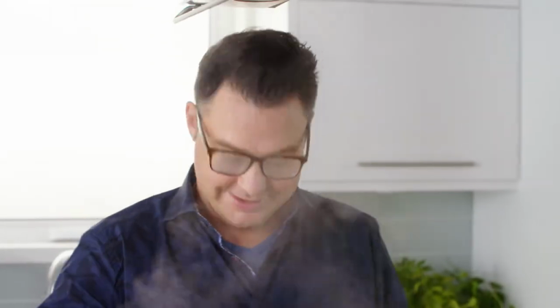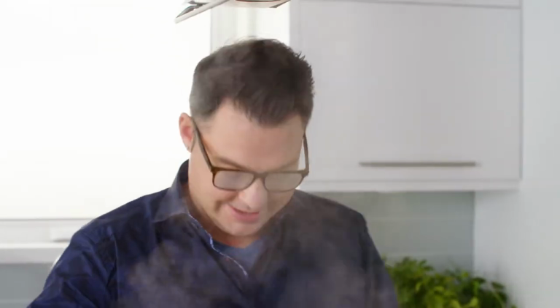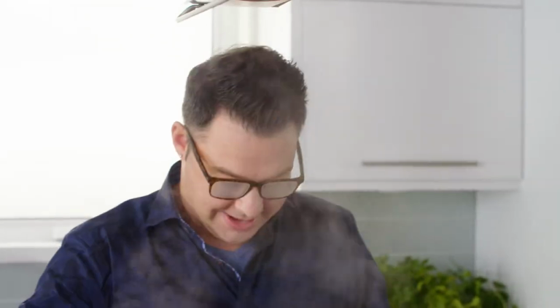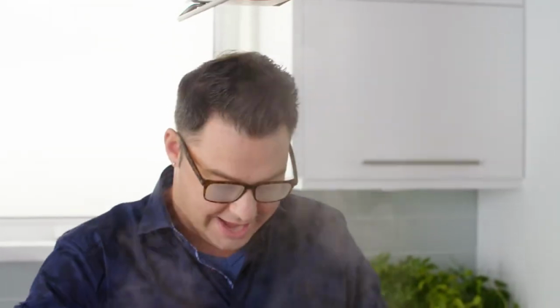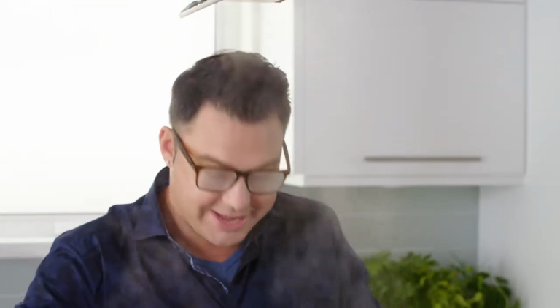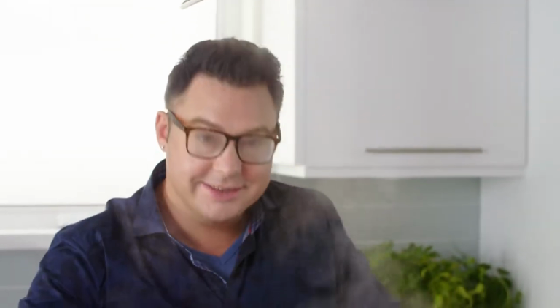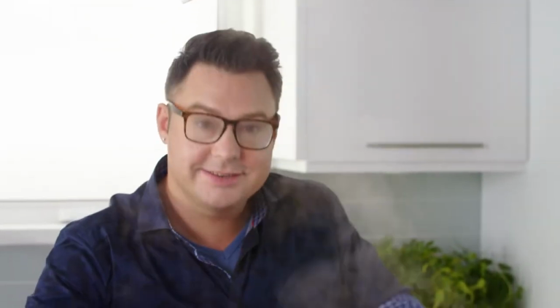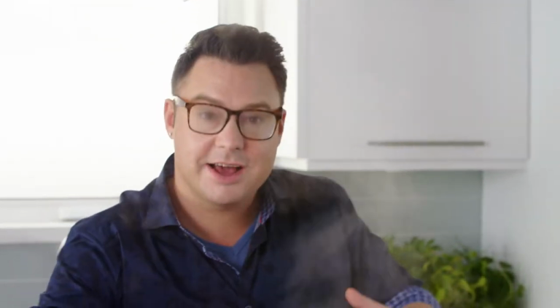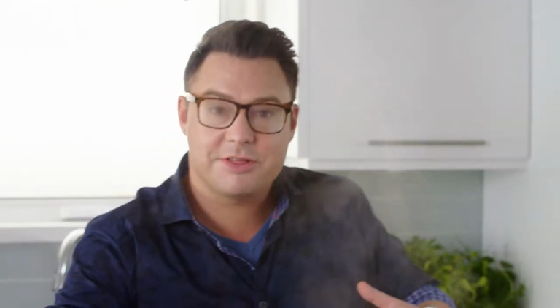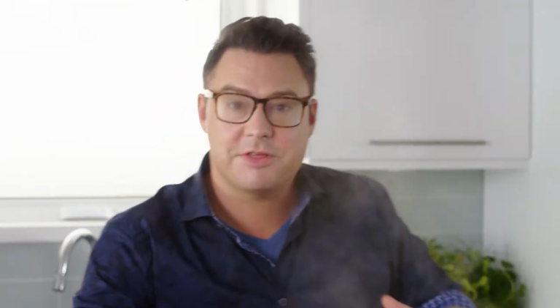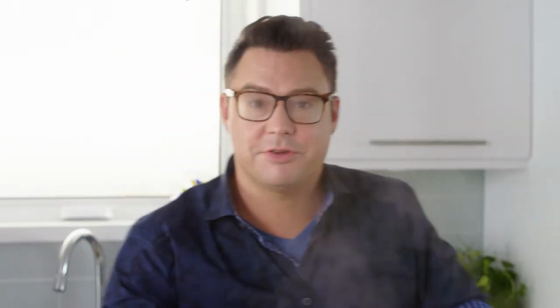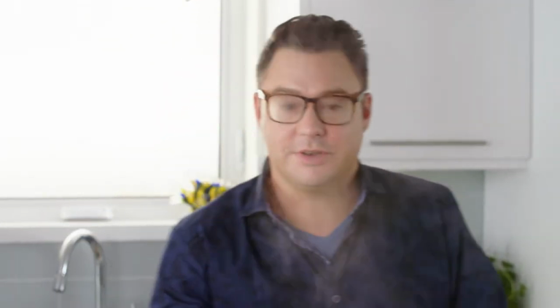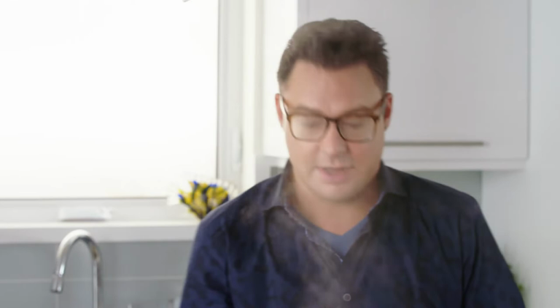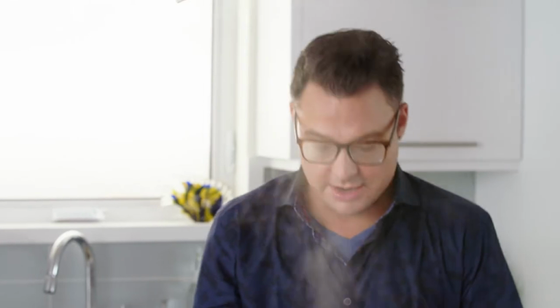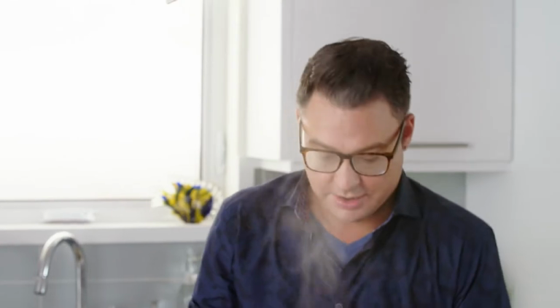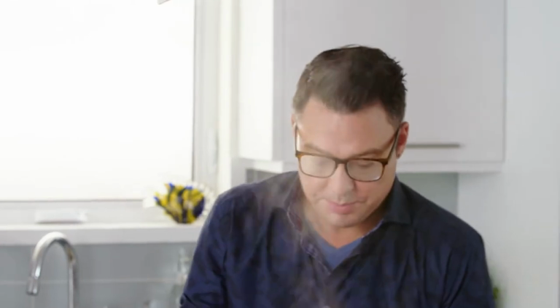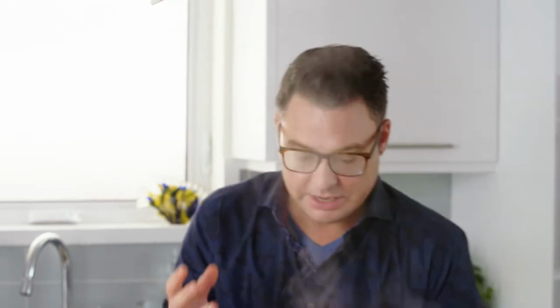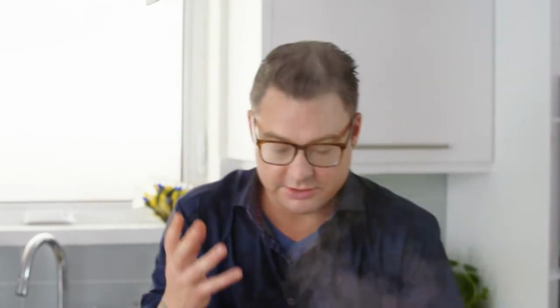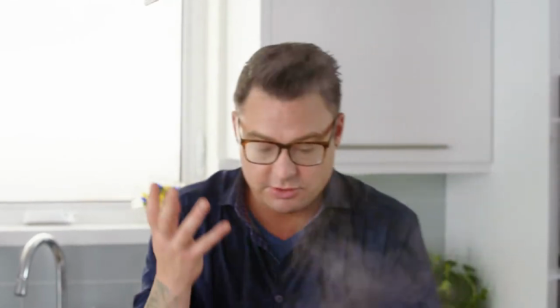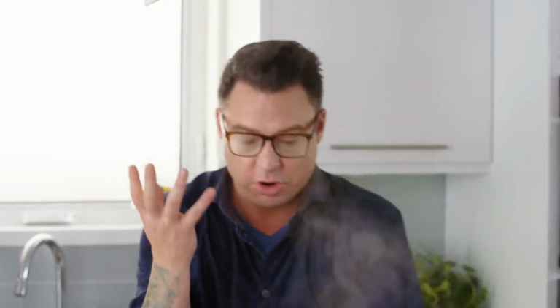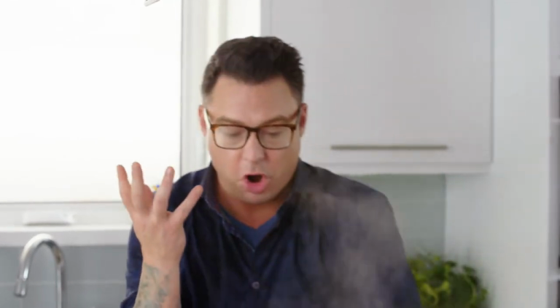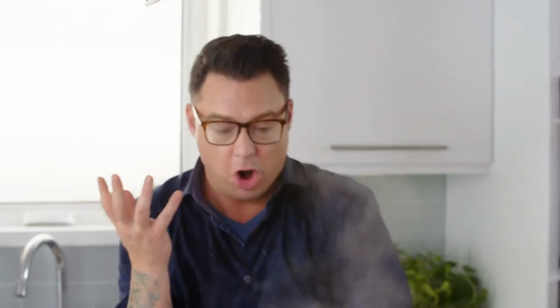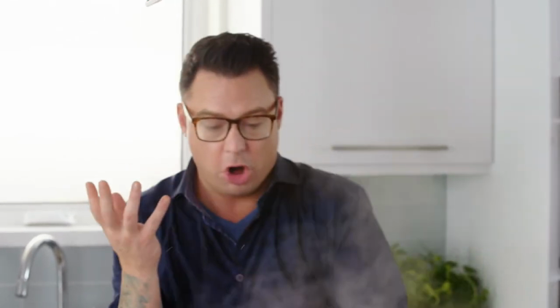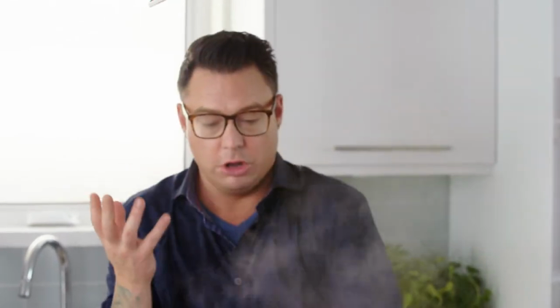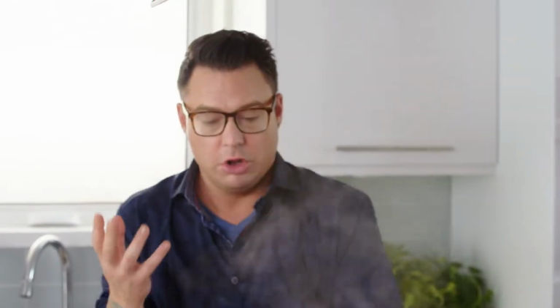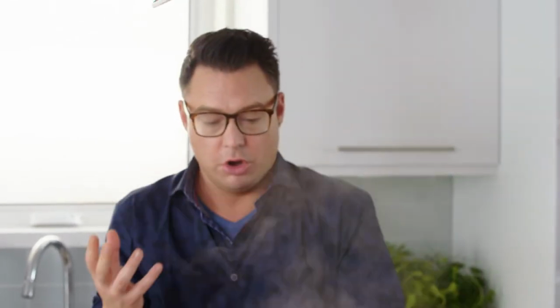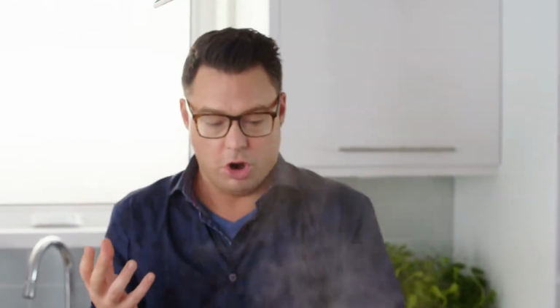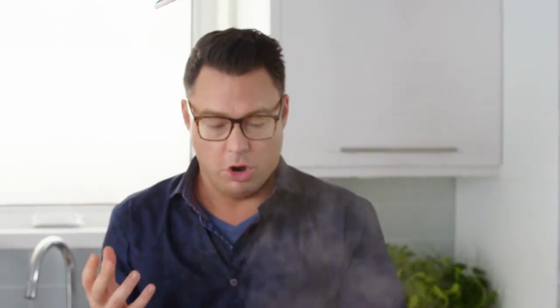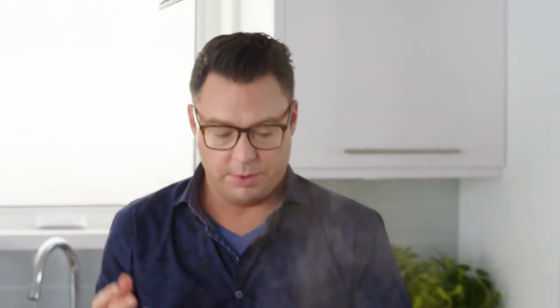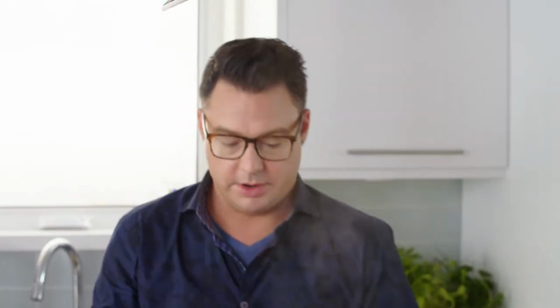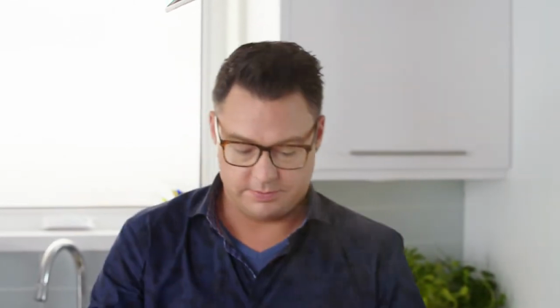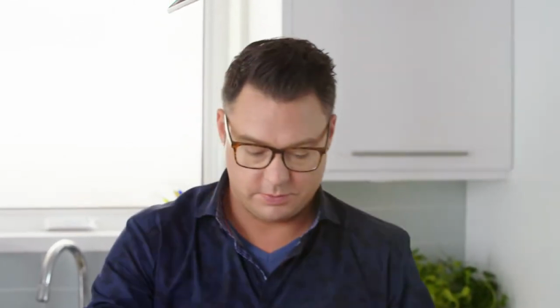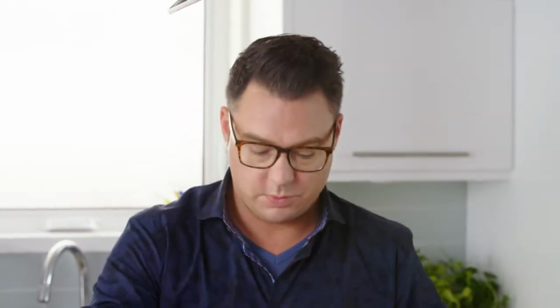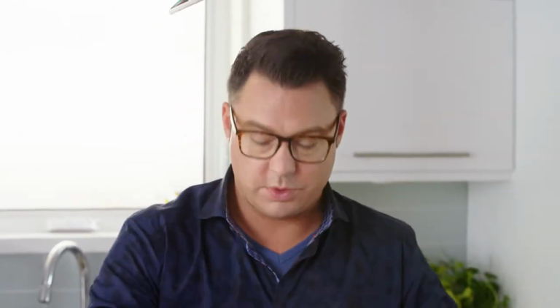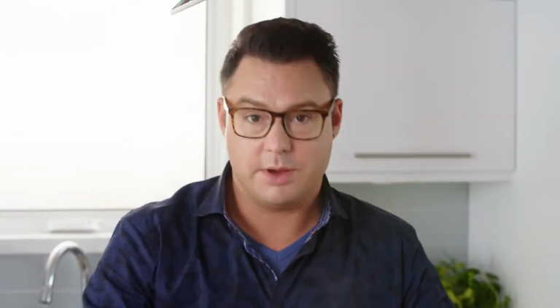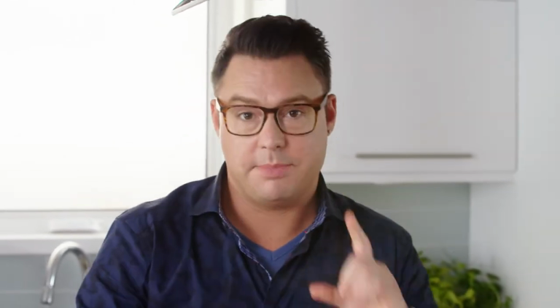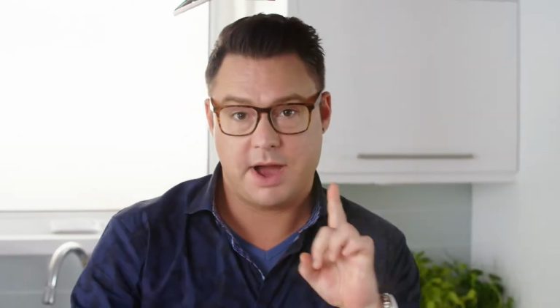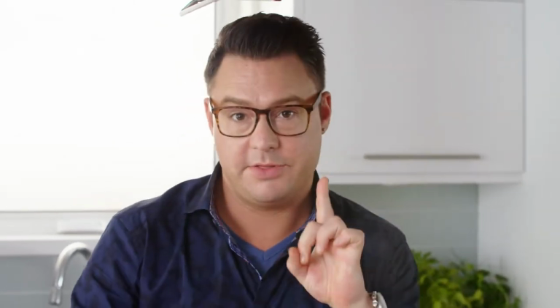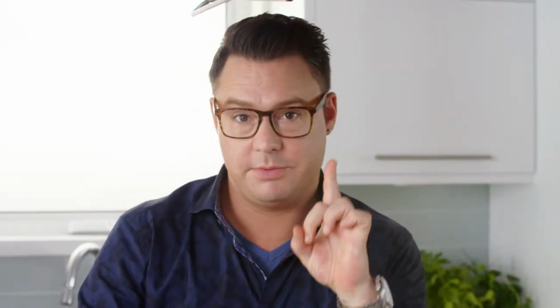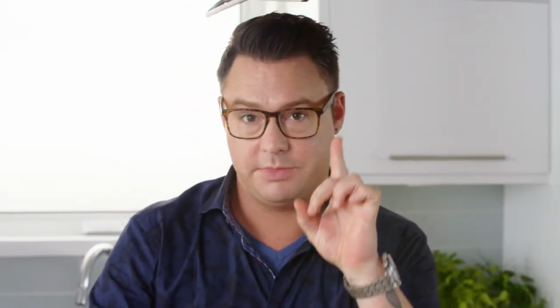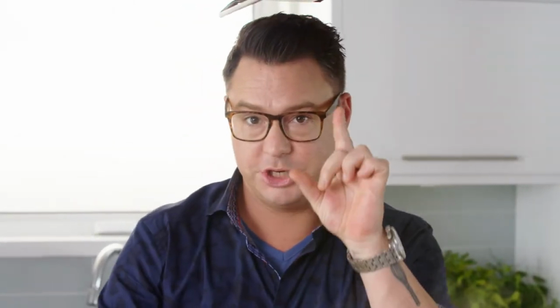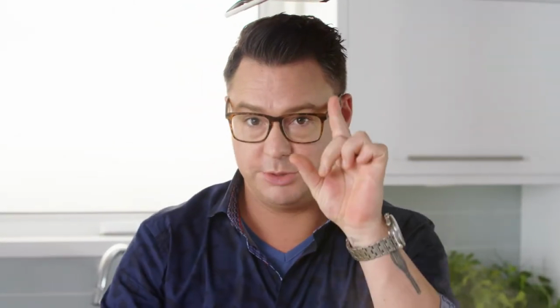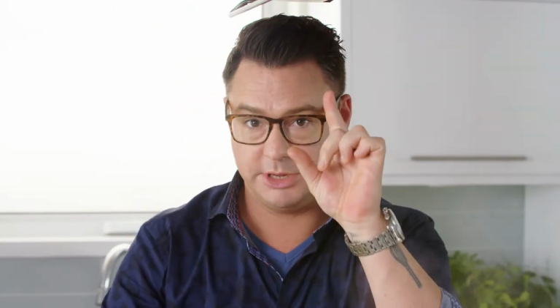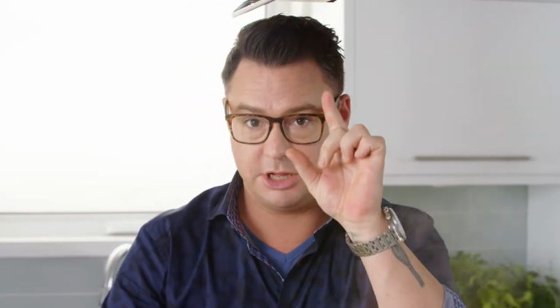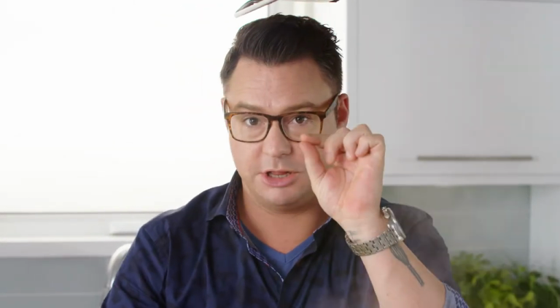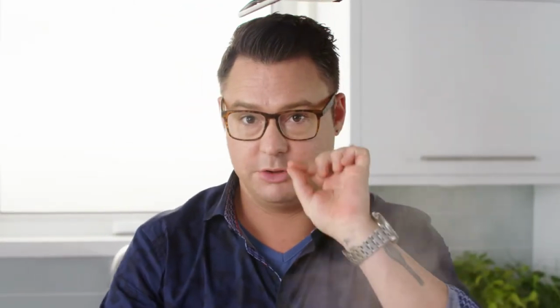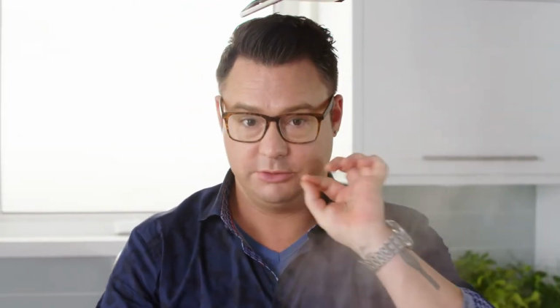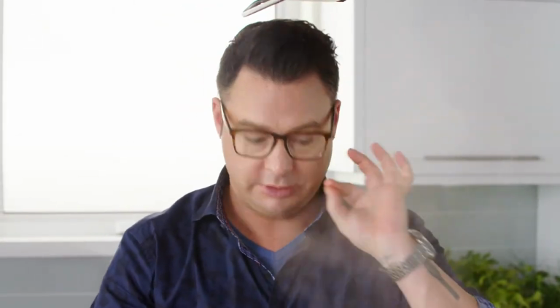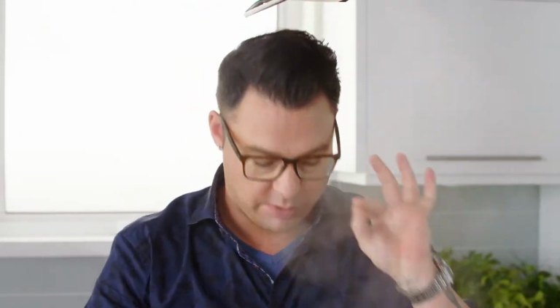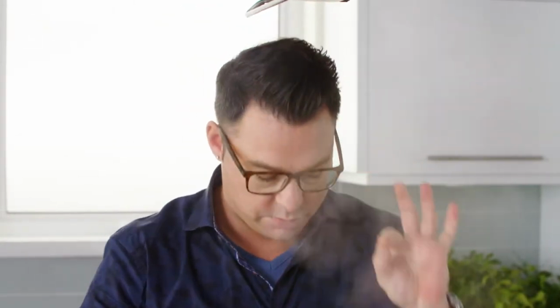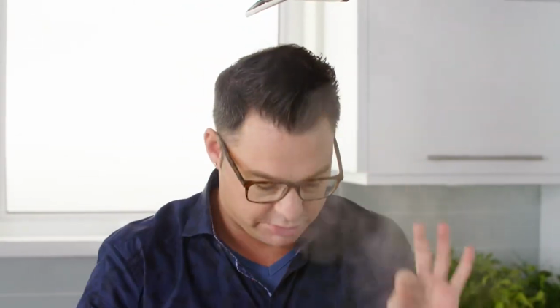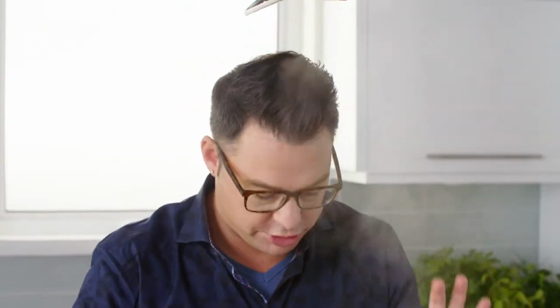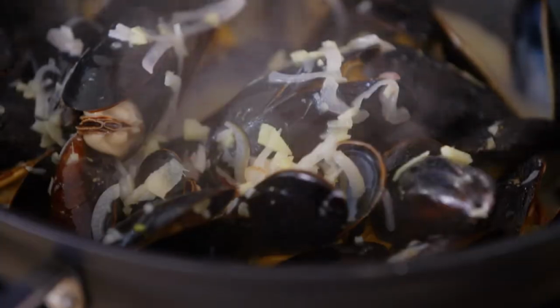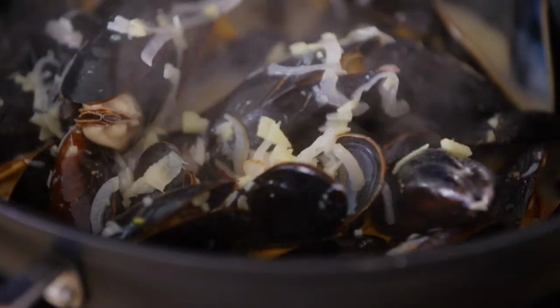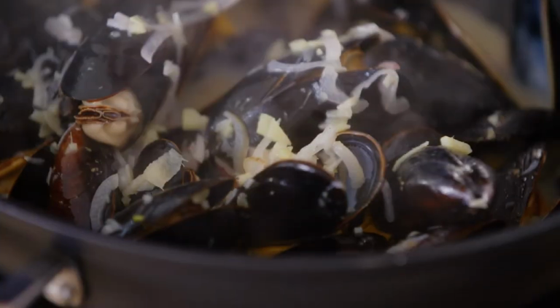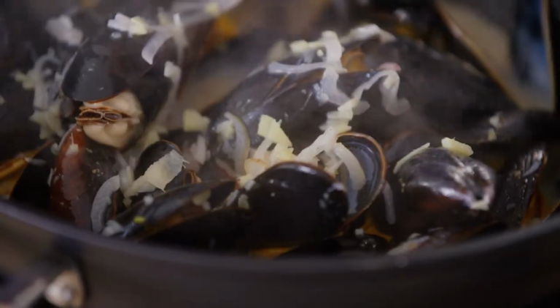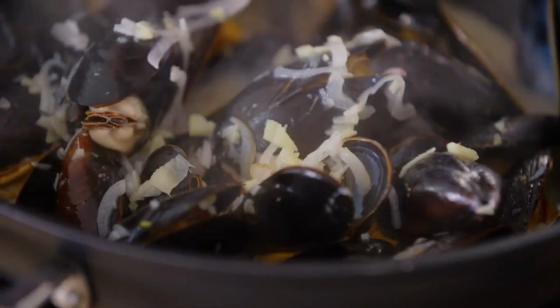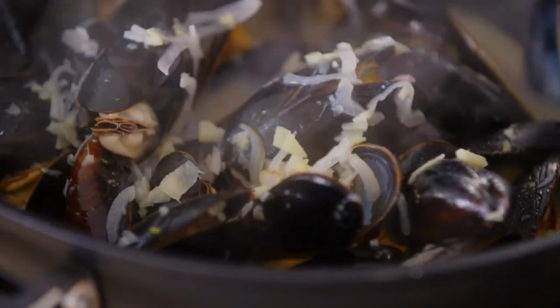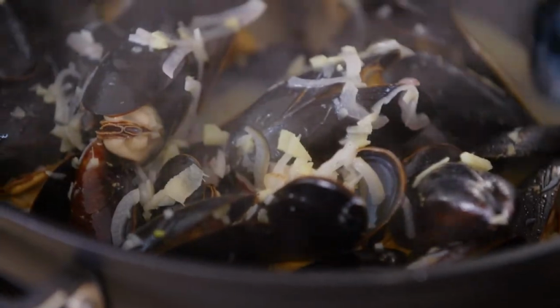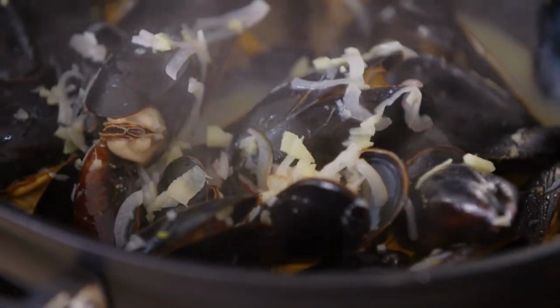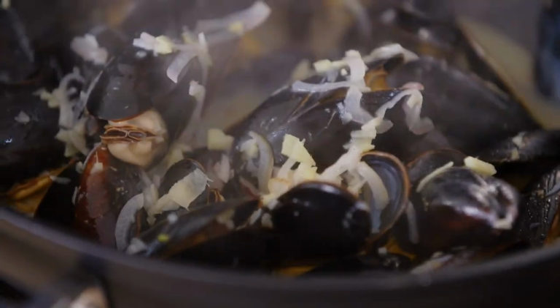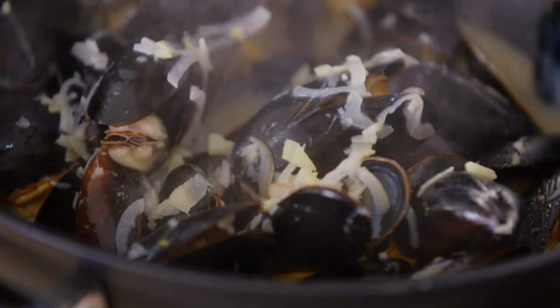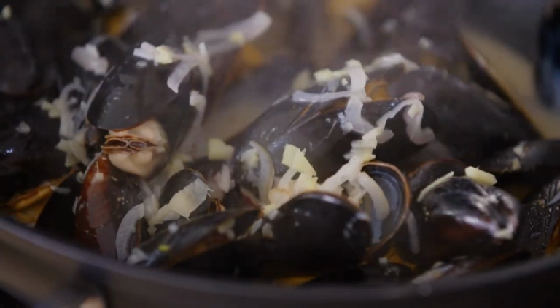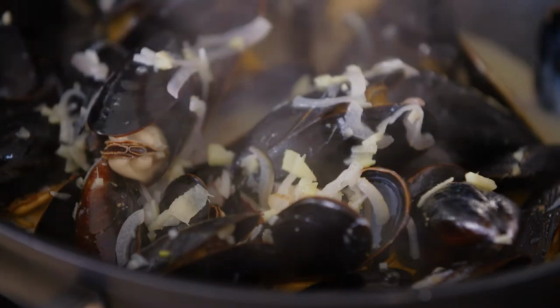I can tell that they're done because they're all open. When you buy them, they should be closed, and when they're cooked, they're open.